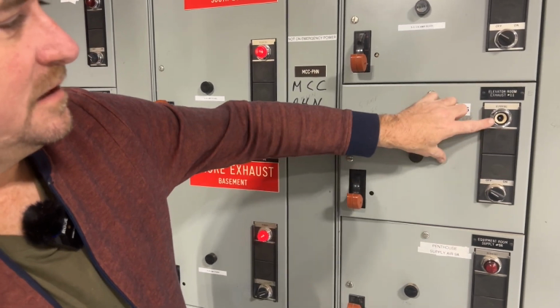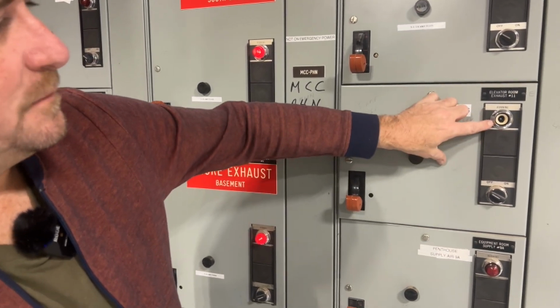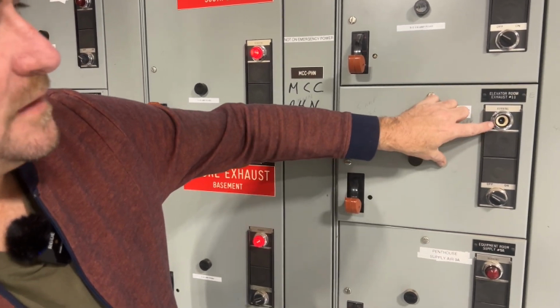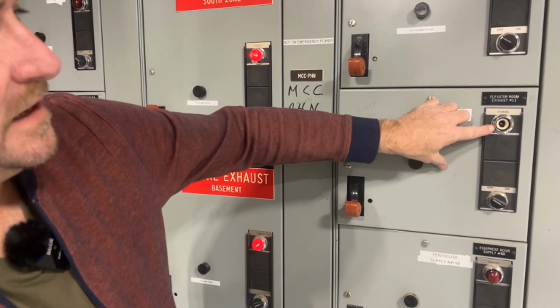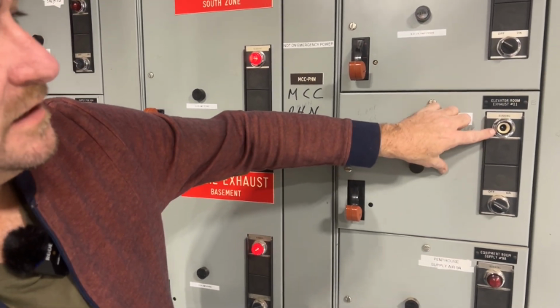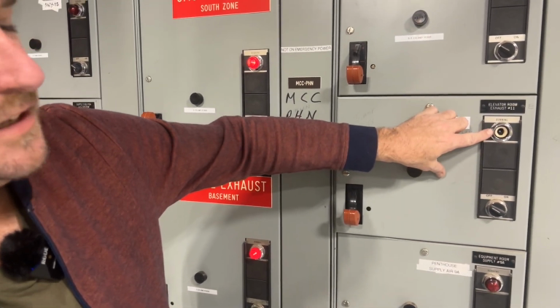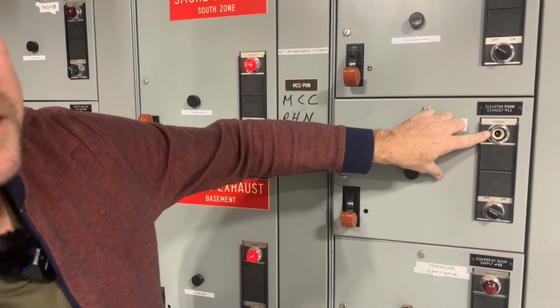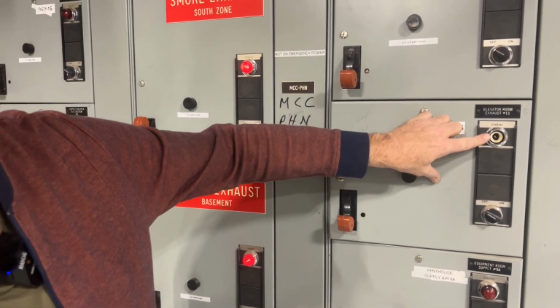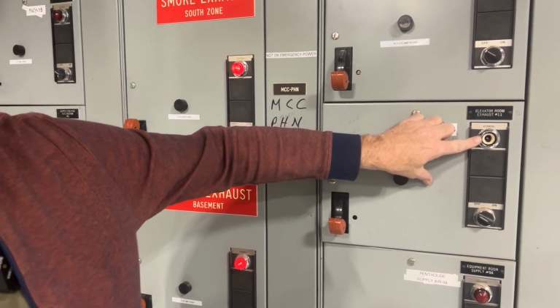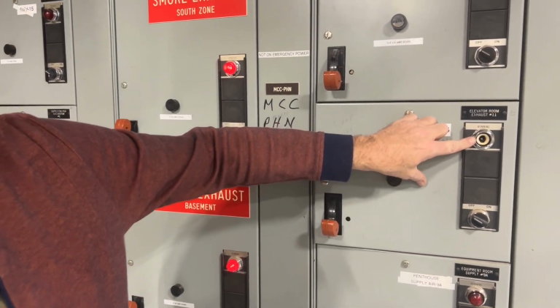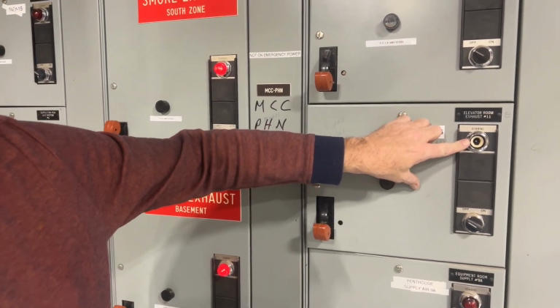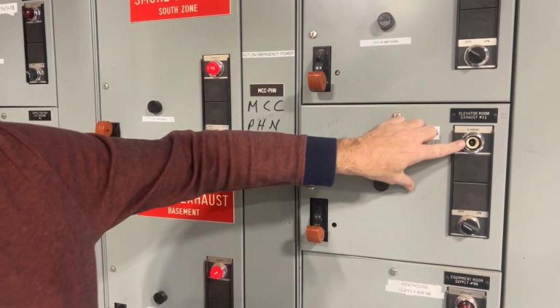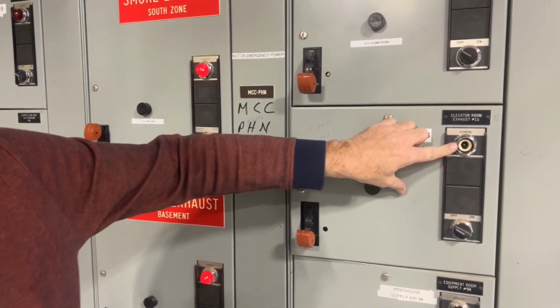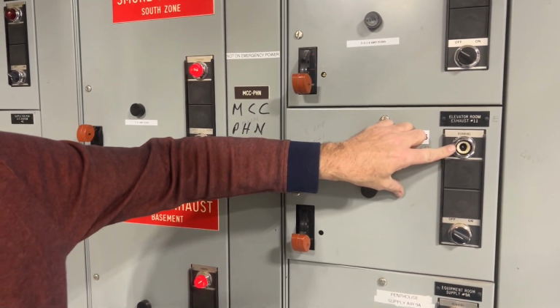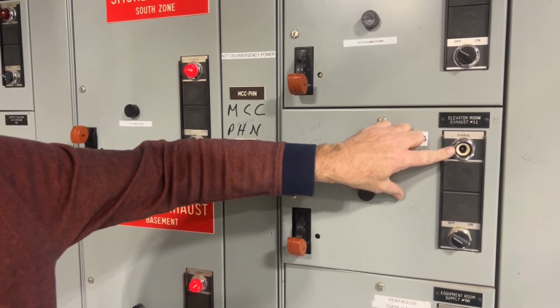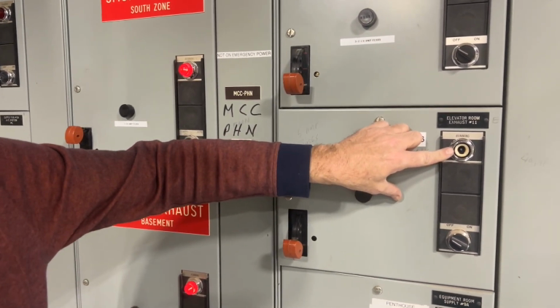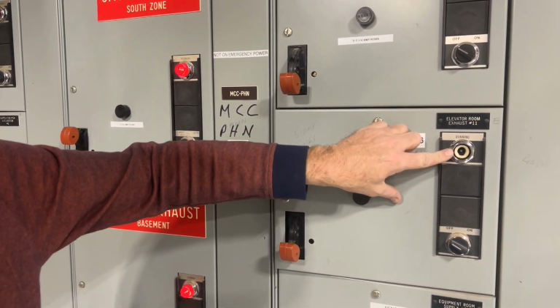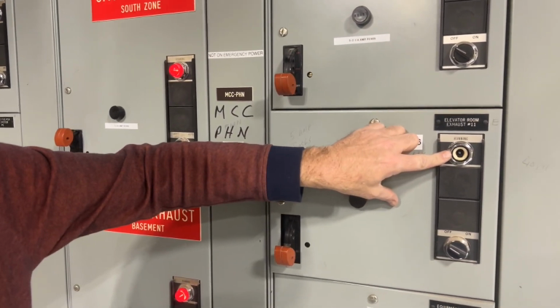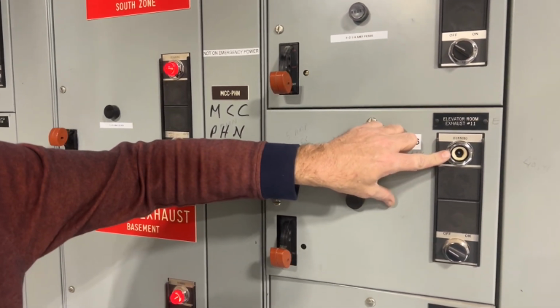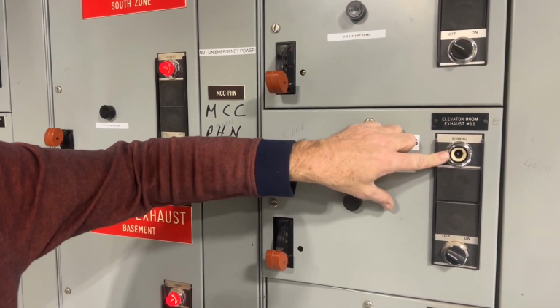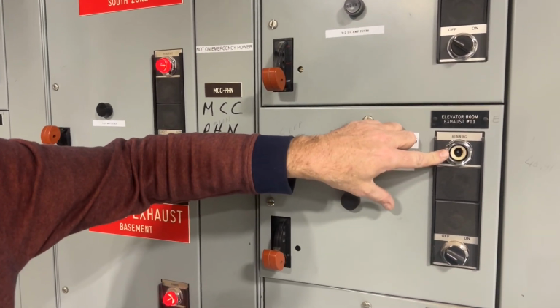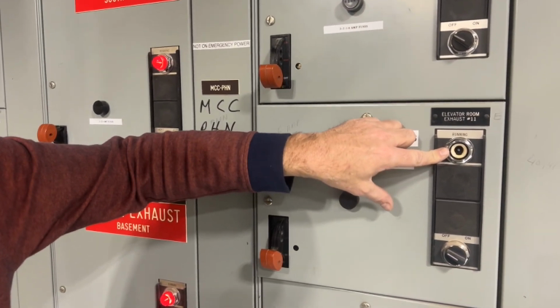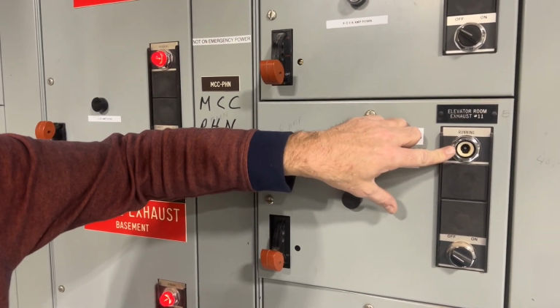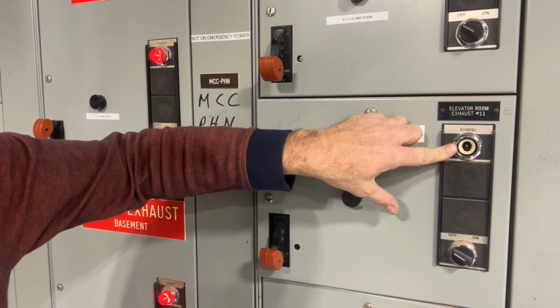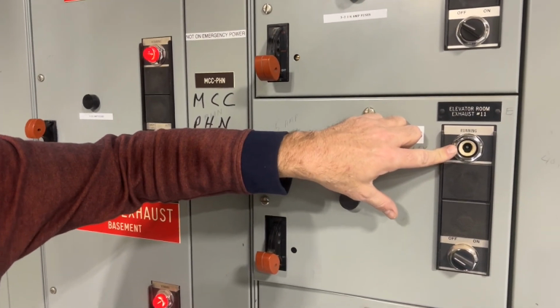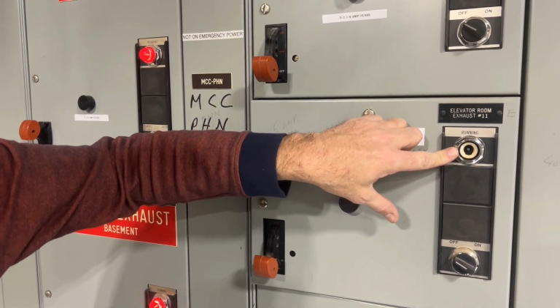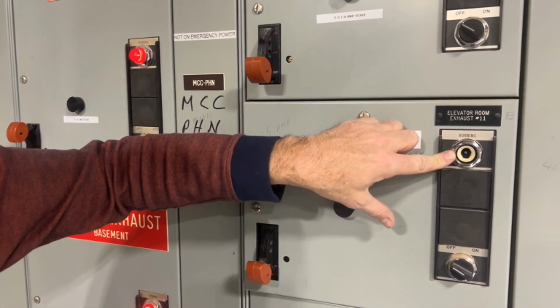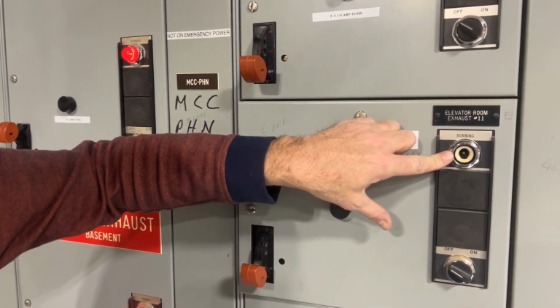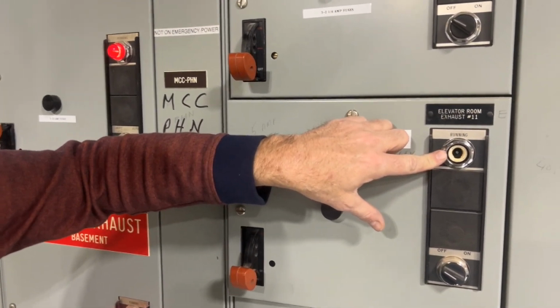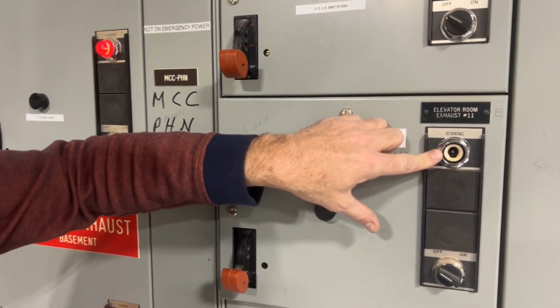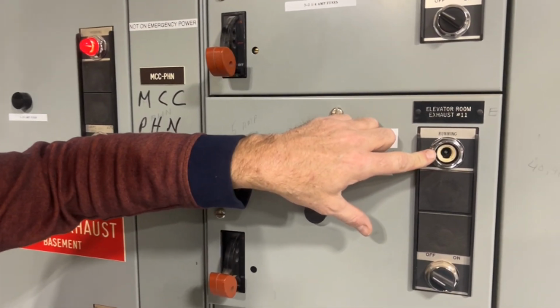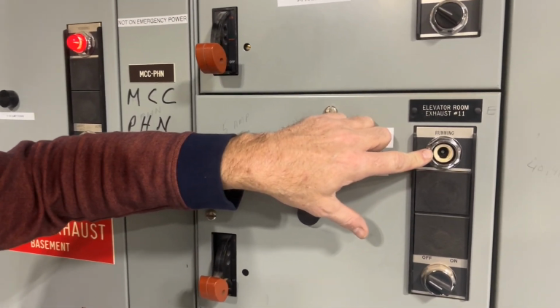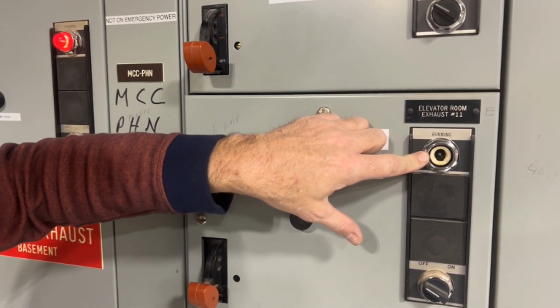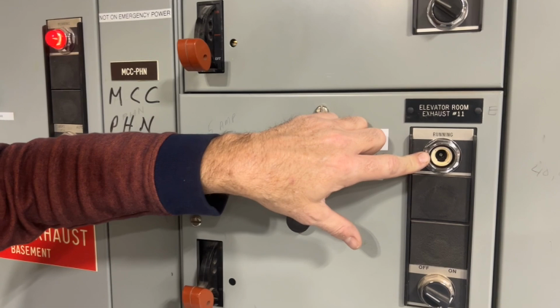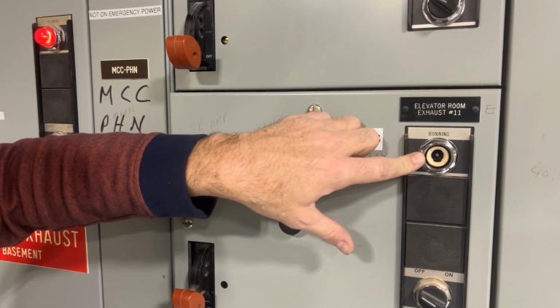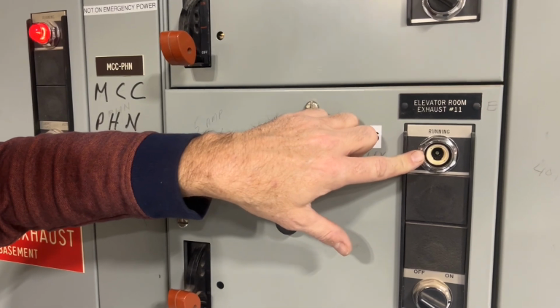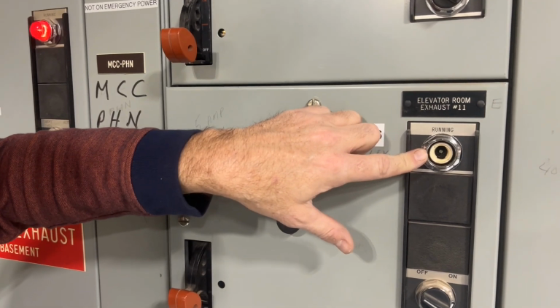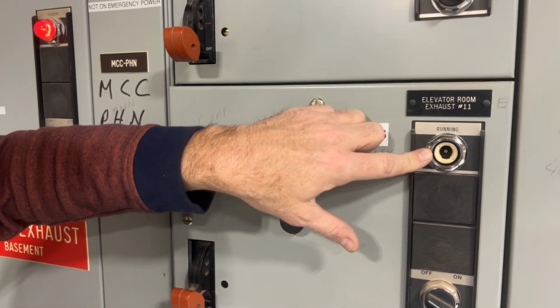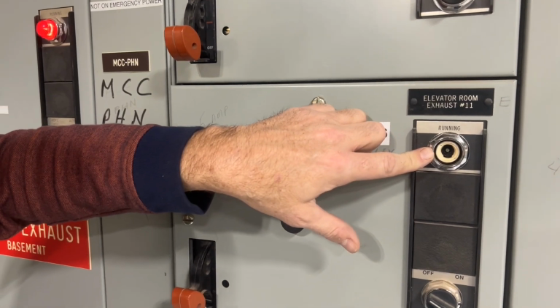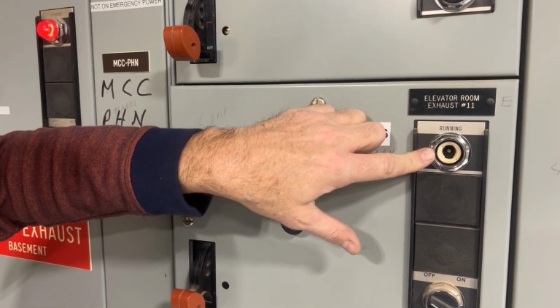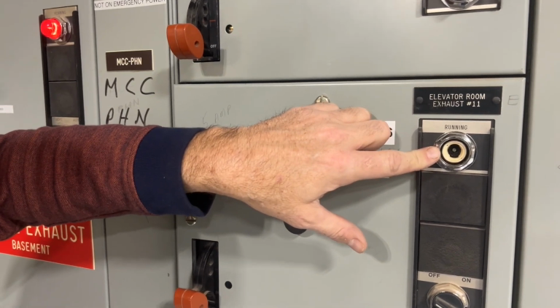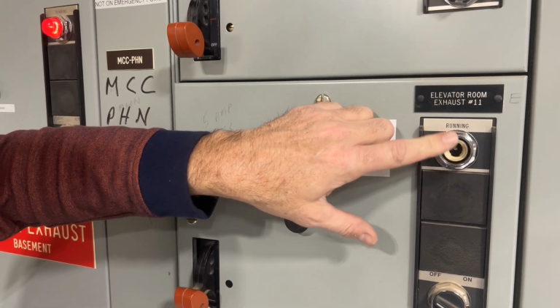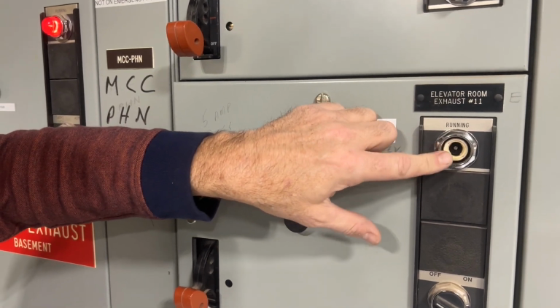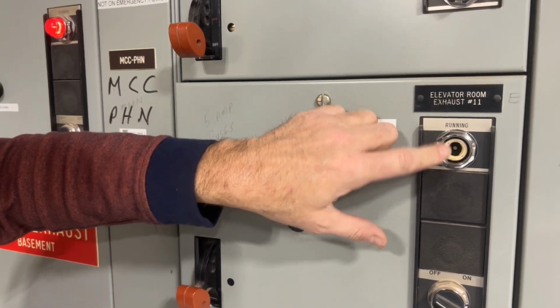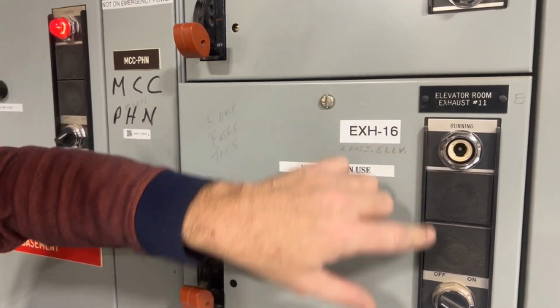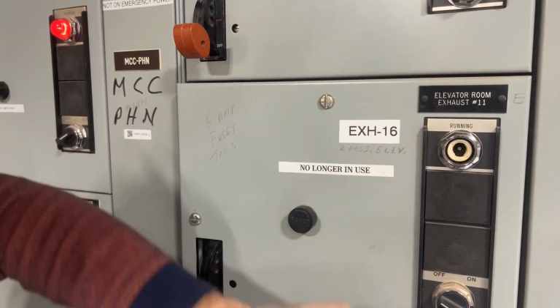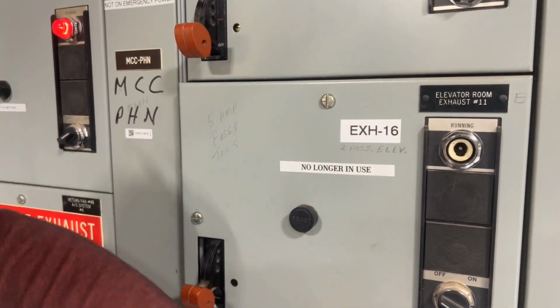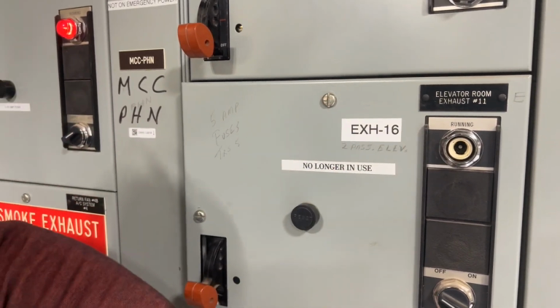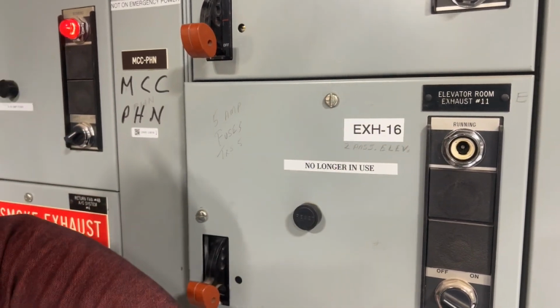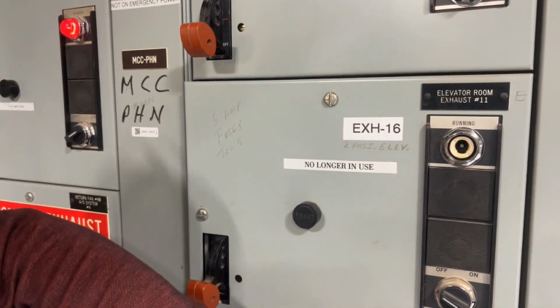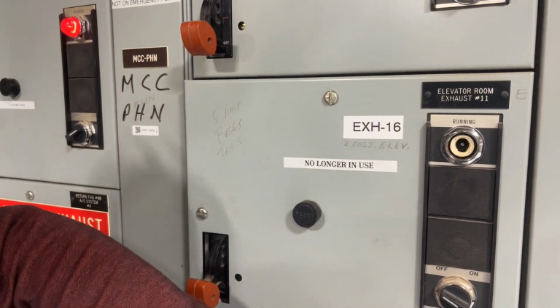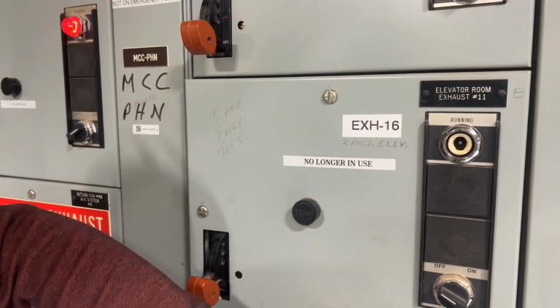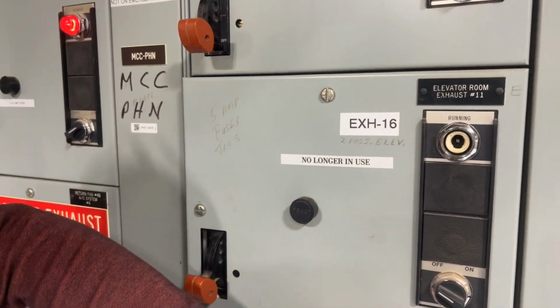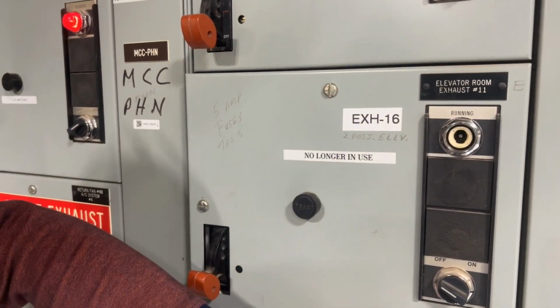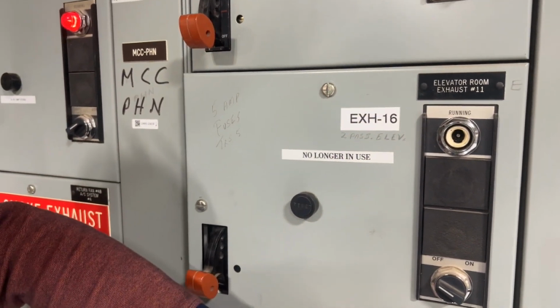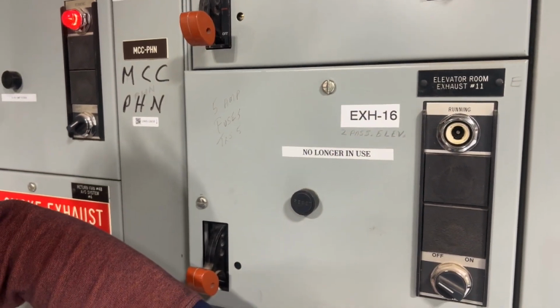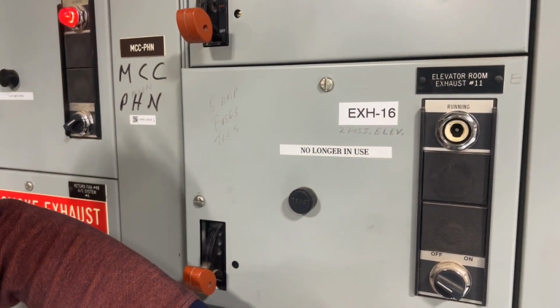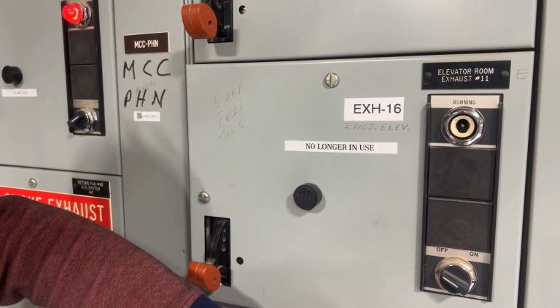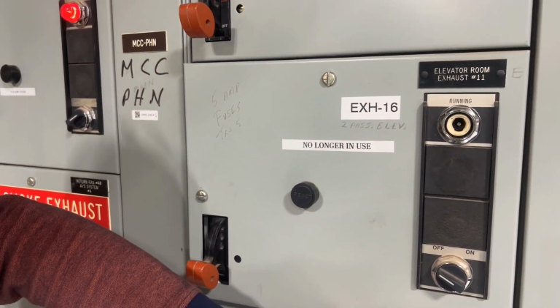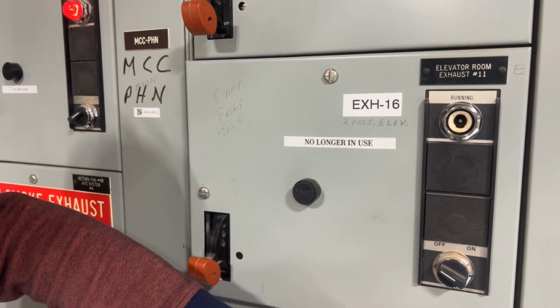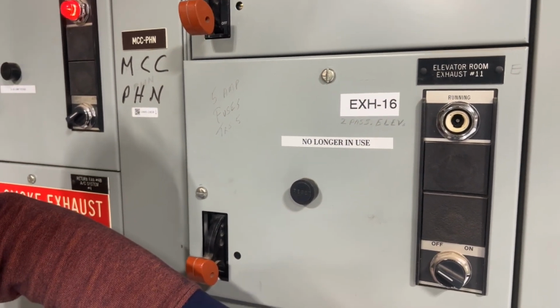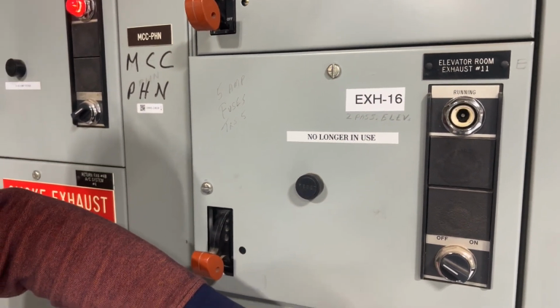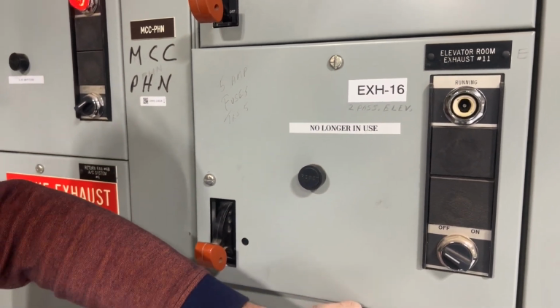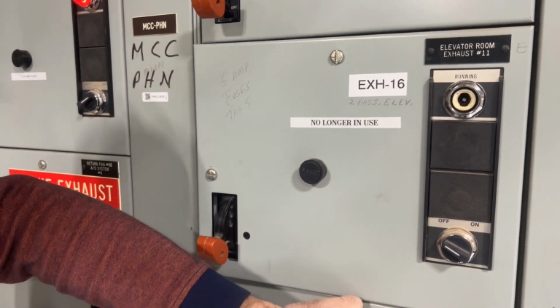And then finally, in this particular one, we're going to have a light that needs to be replaced, so it needs to look a little bit like this down here.